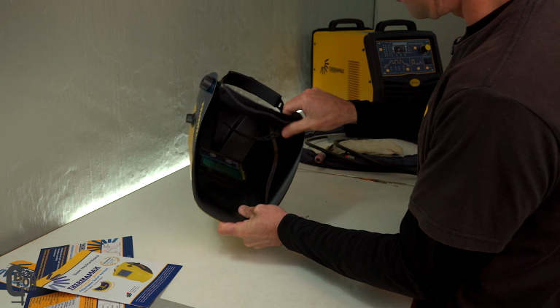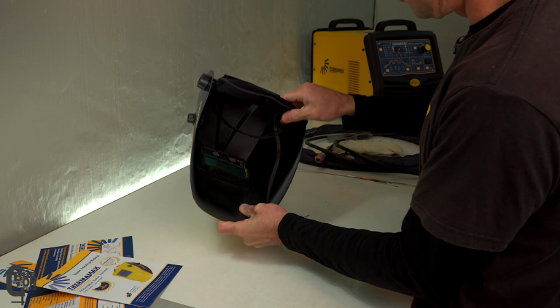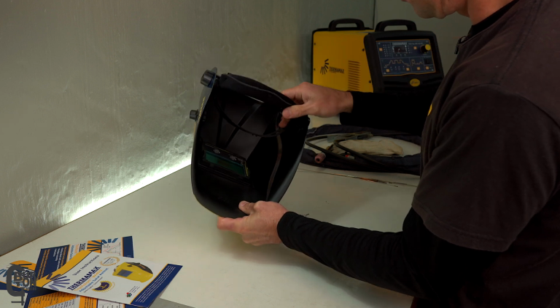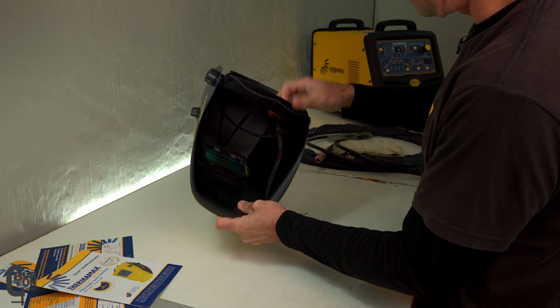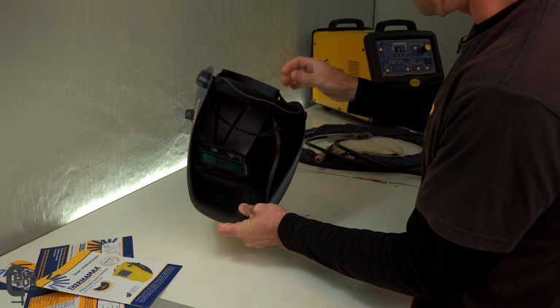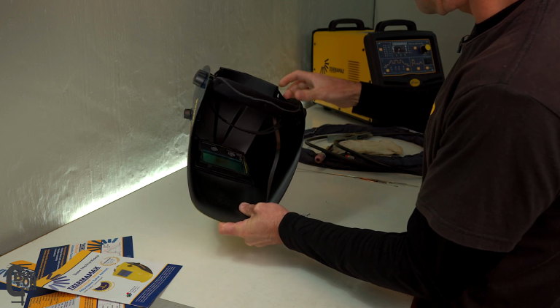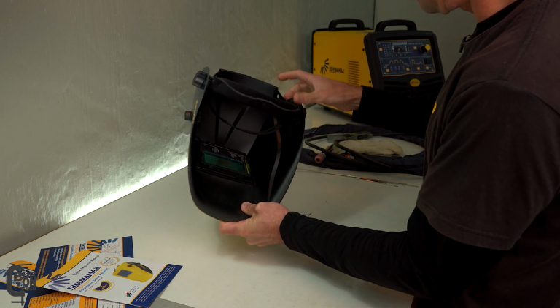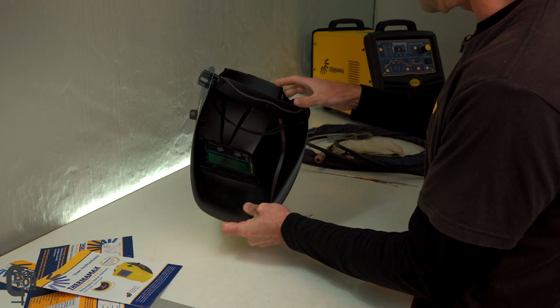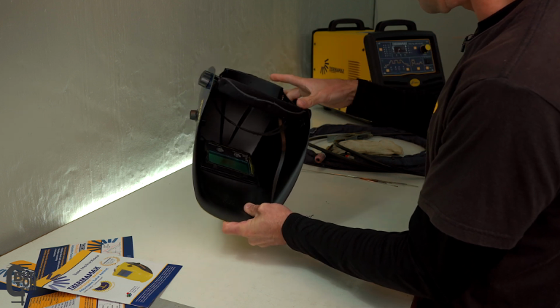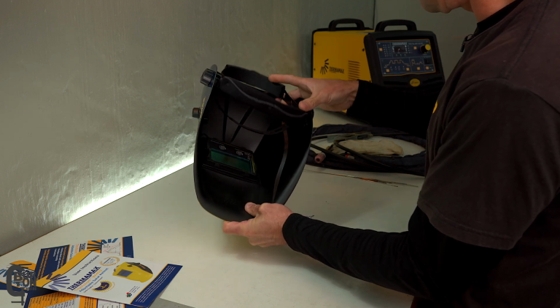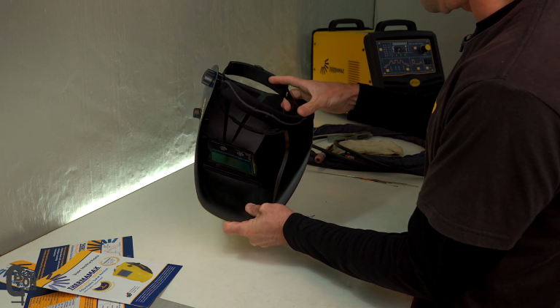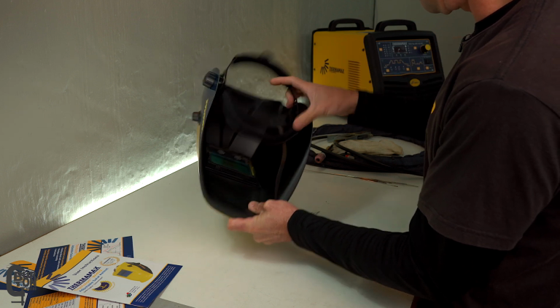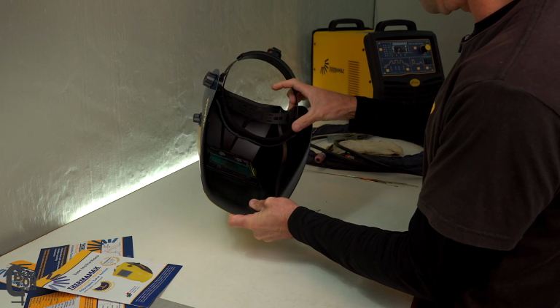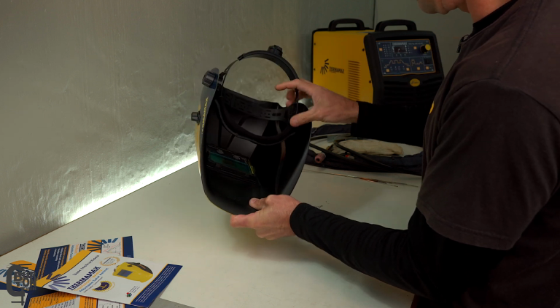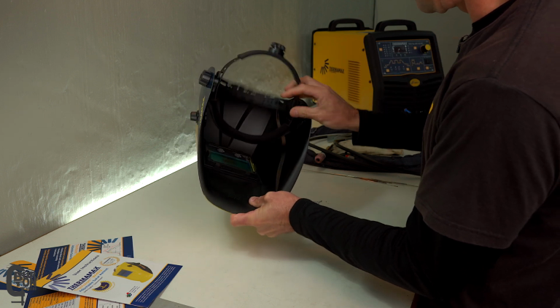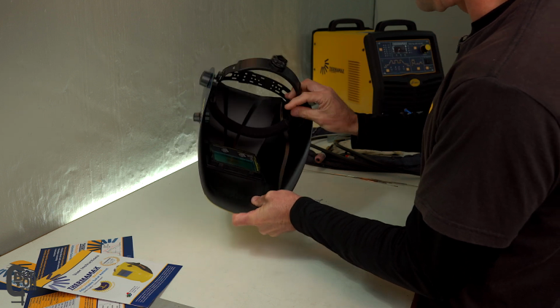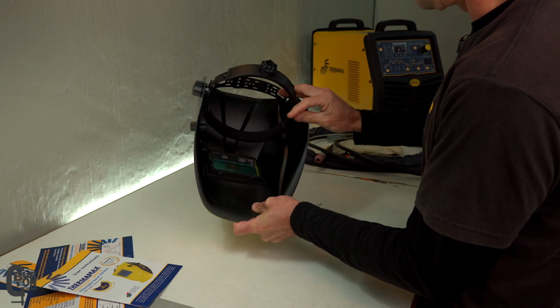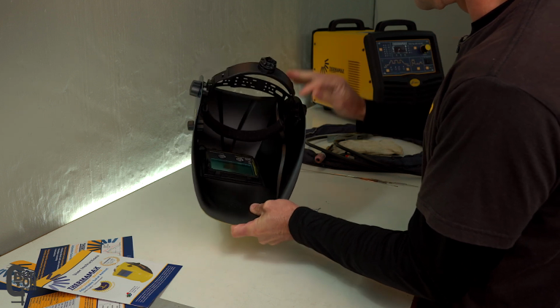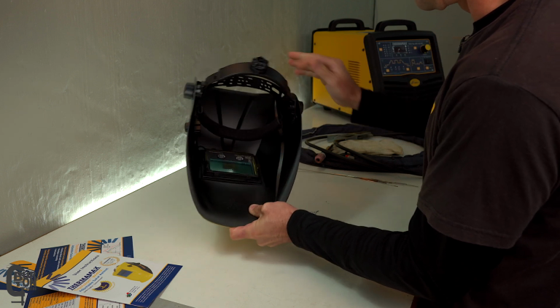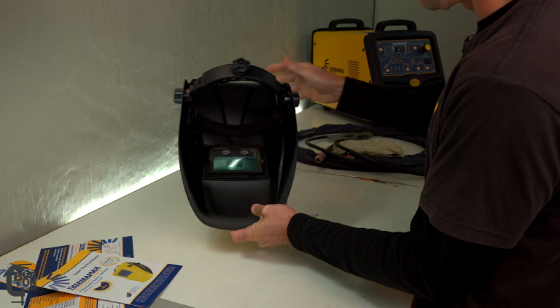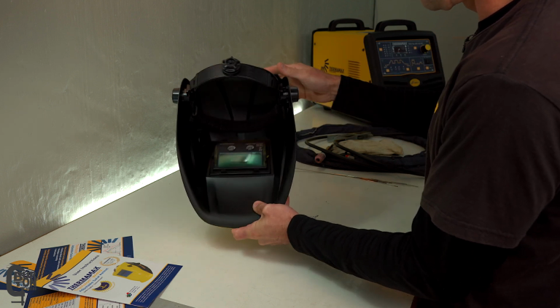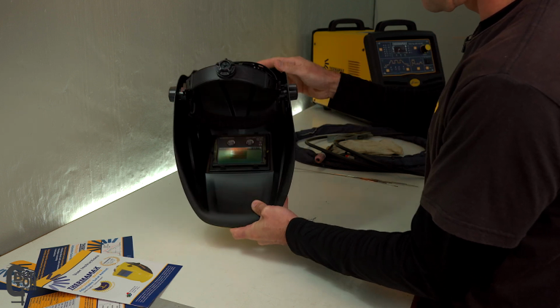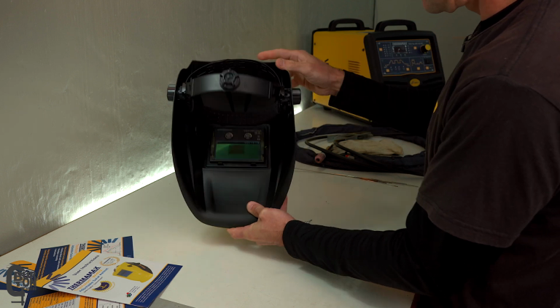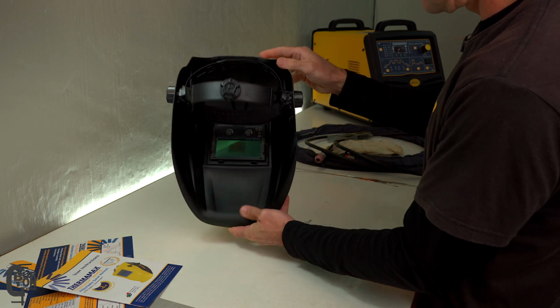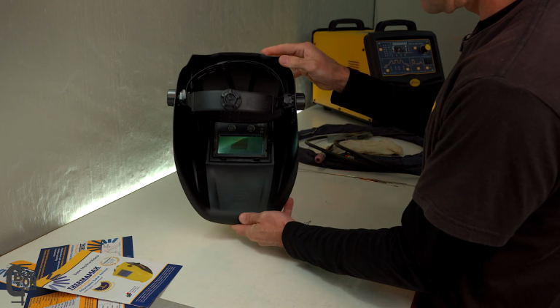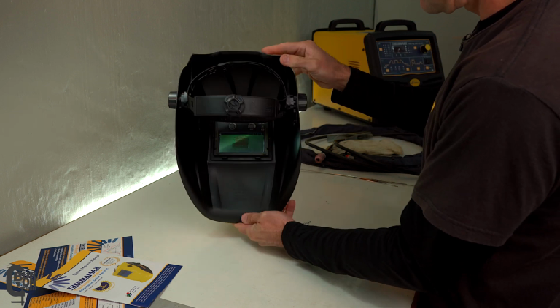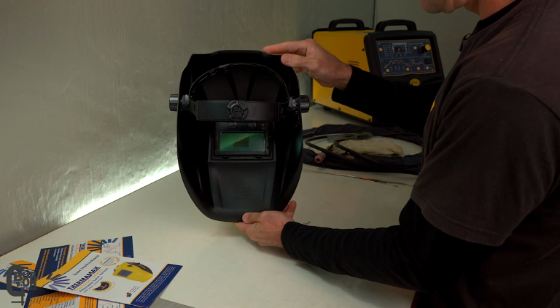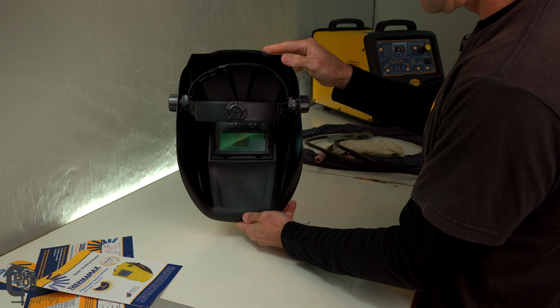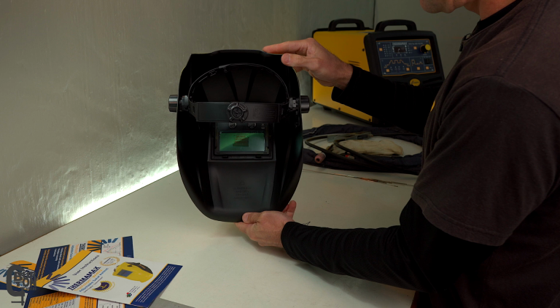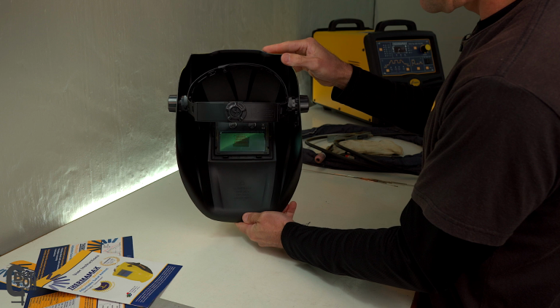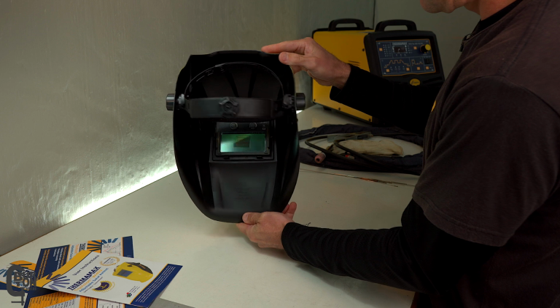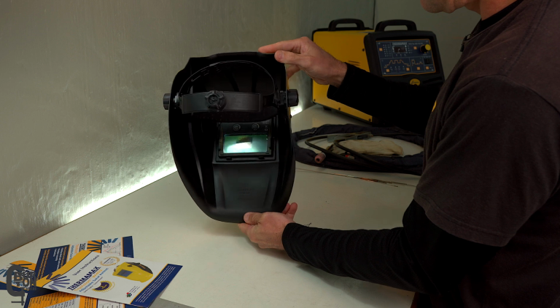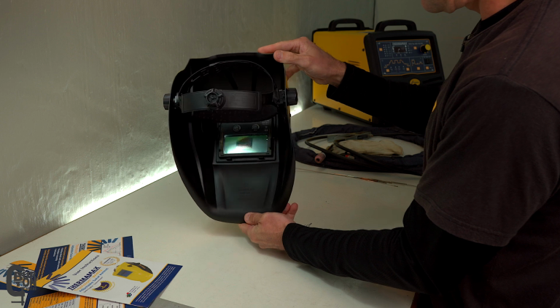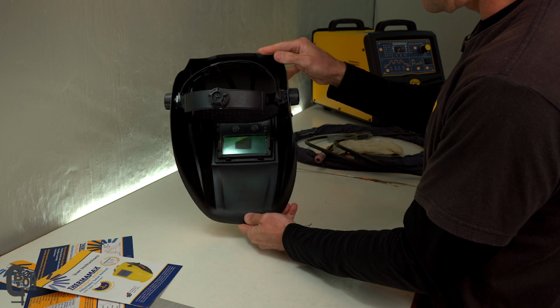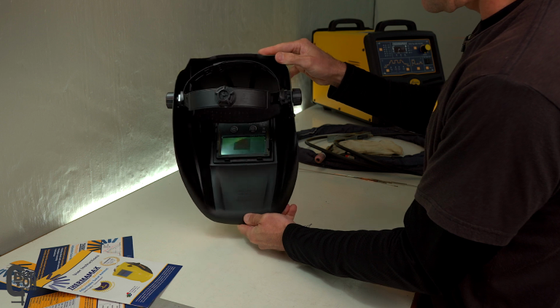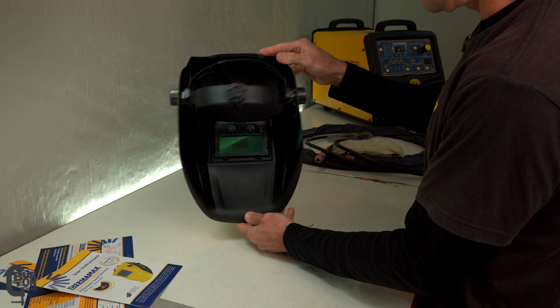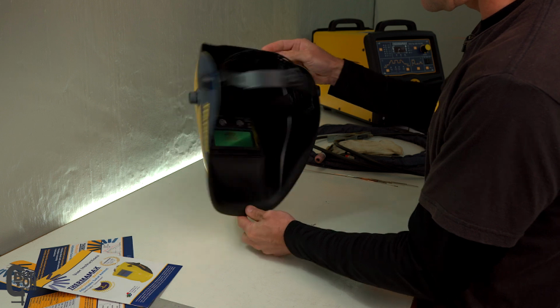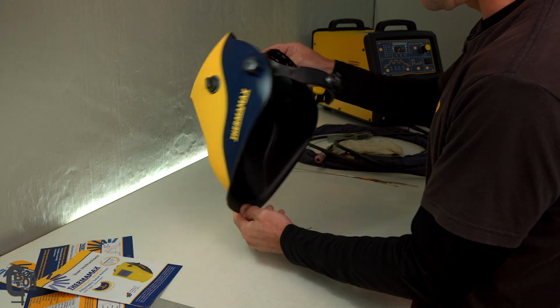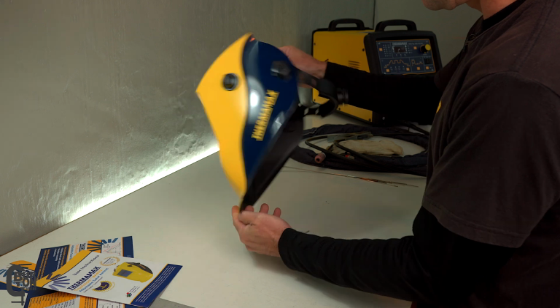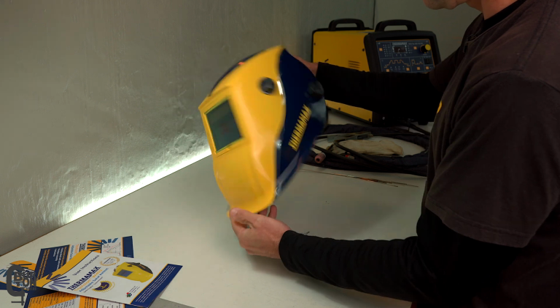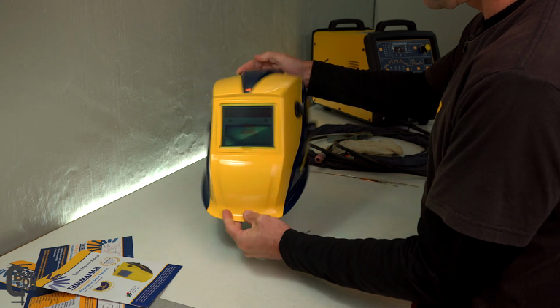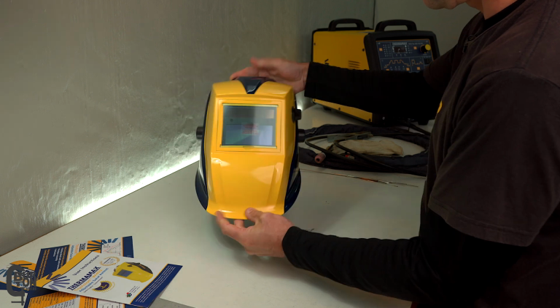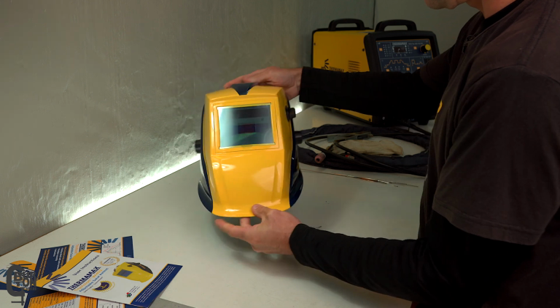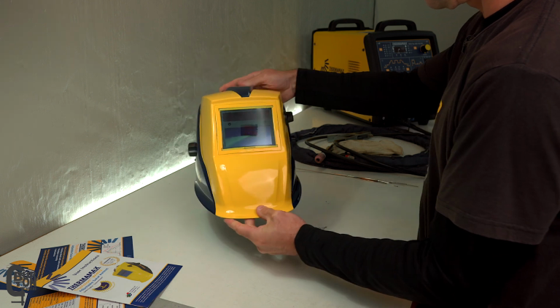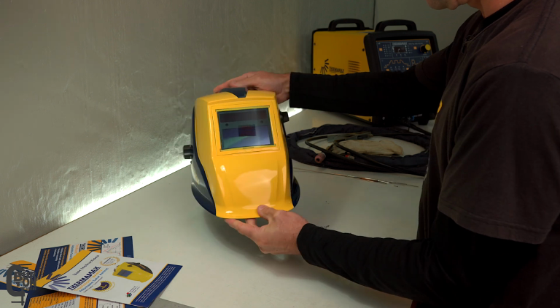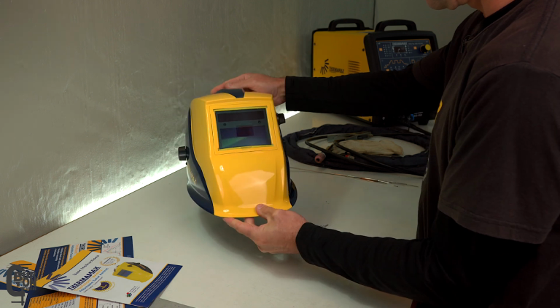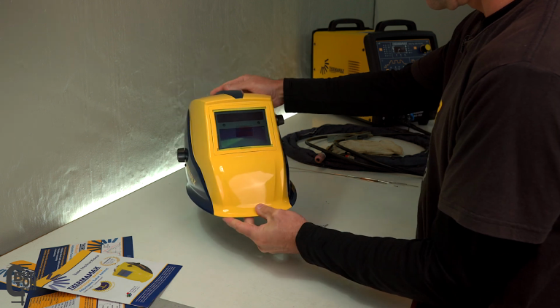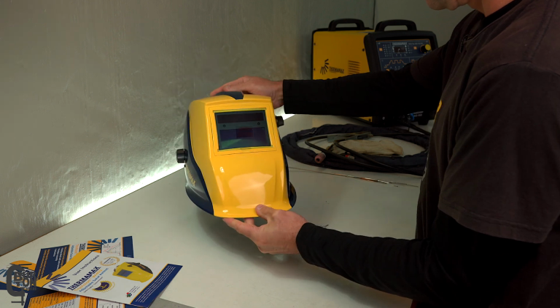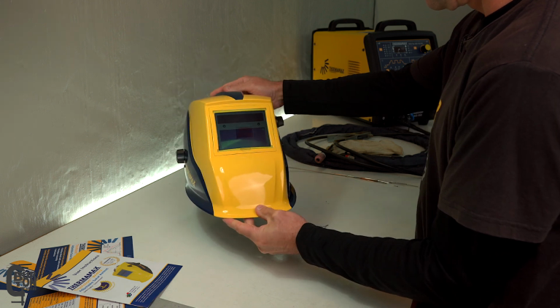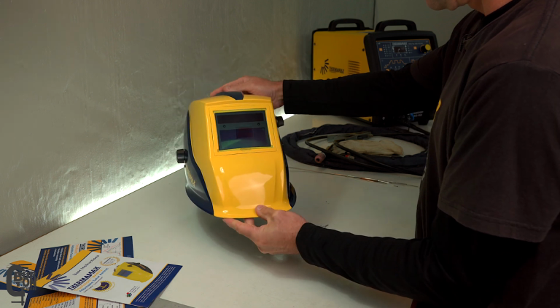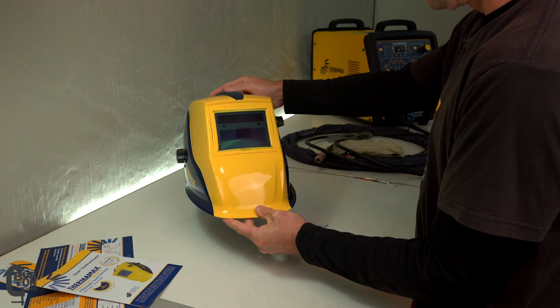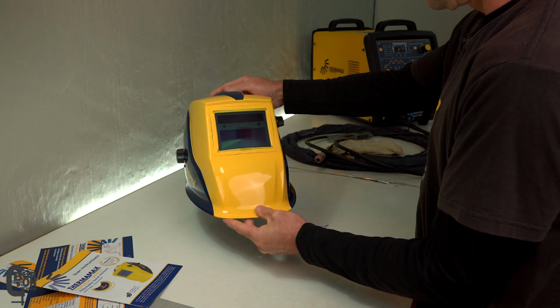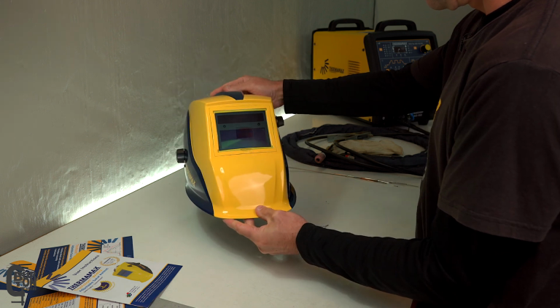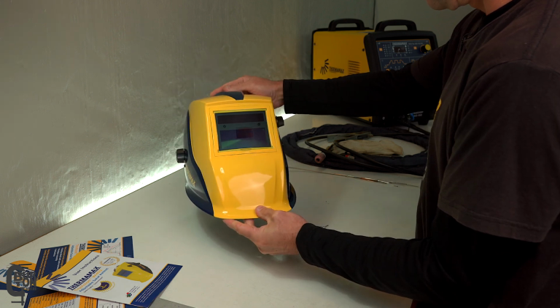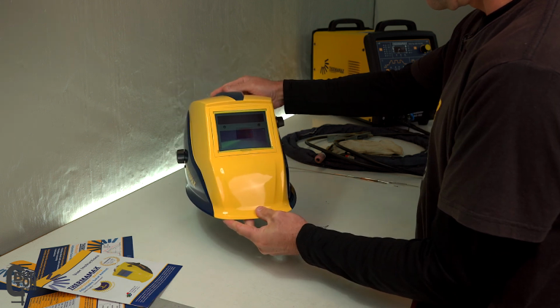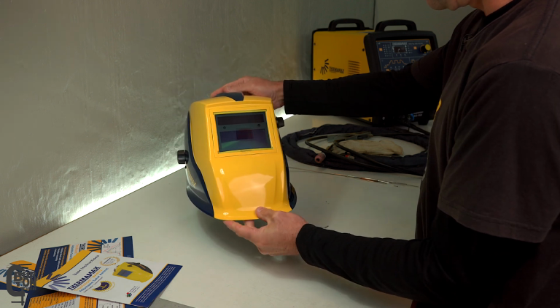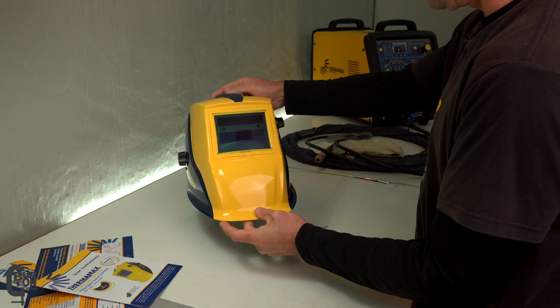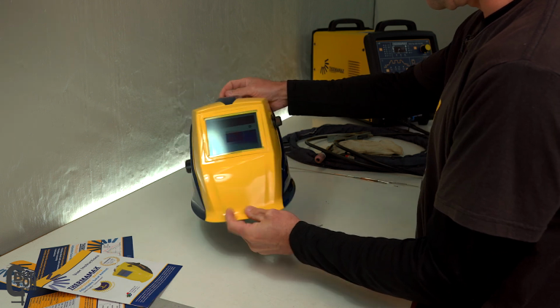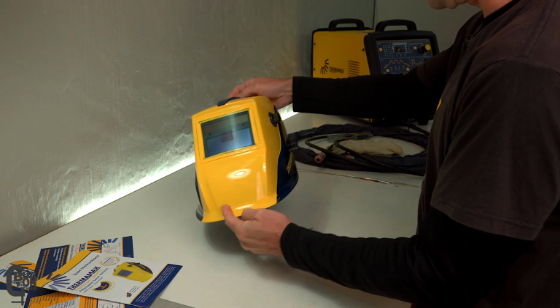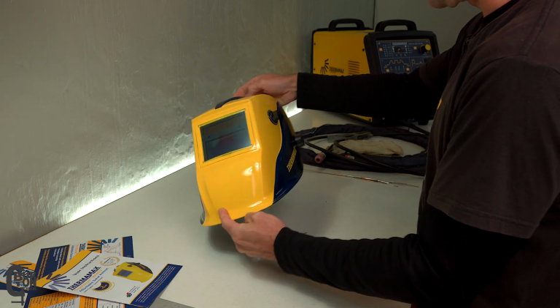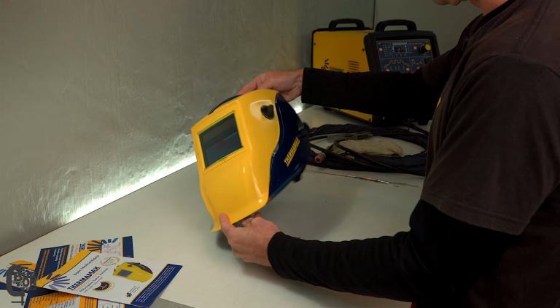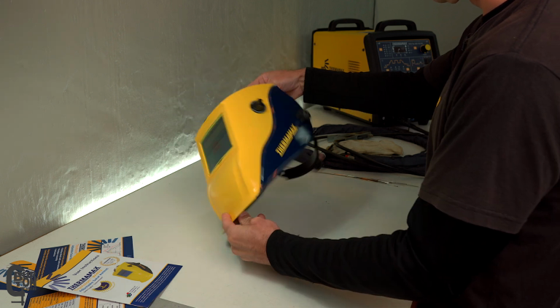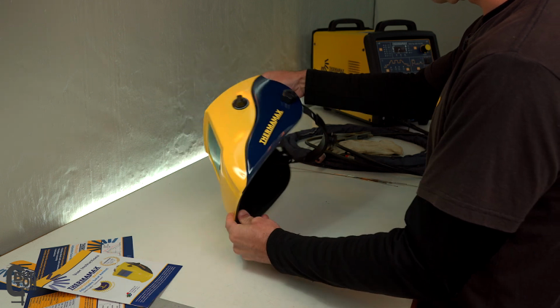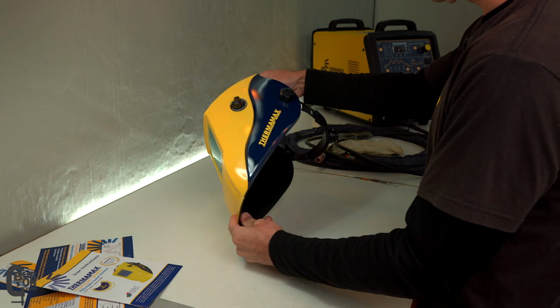Which way does this go? Oh there we go. Check that. Lacquer, man.